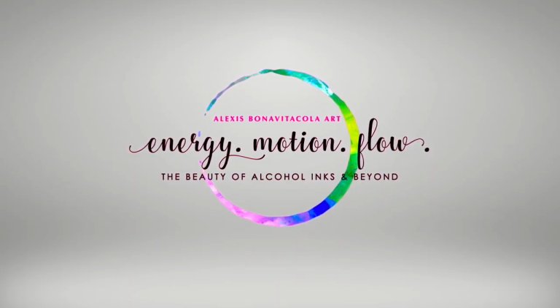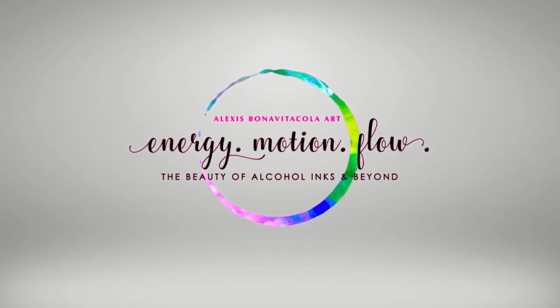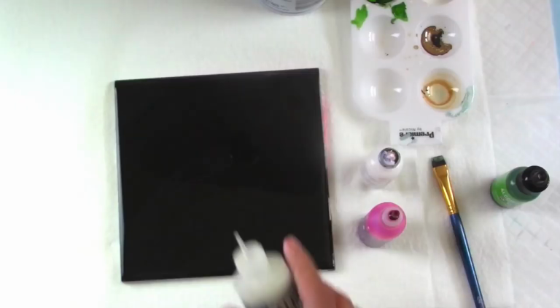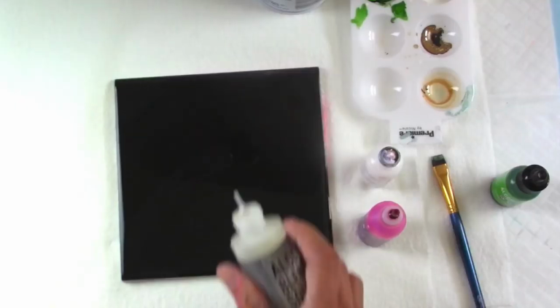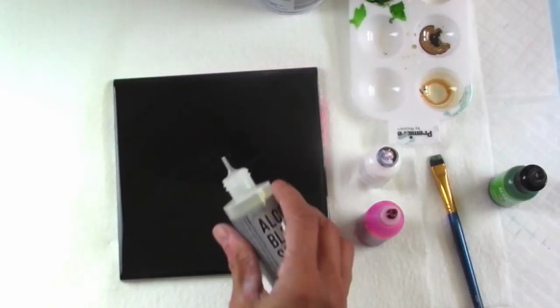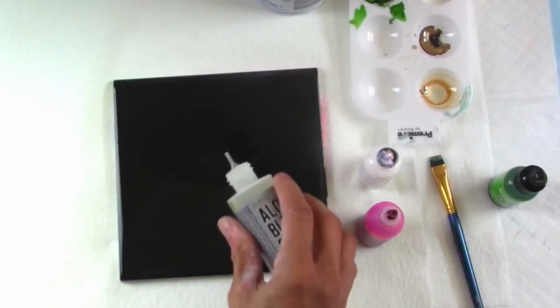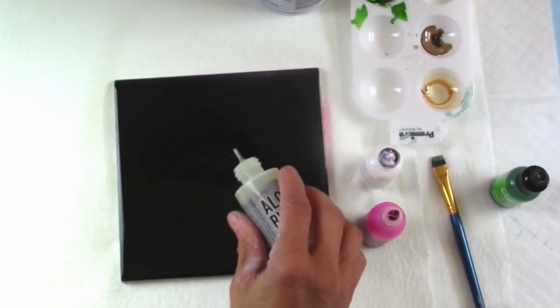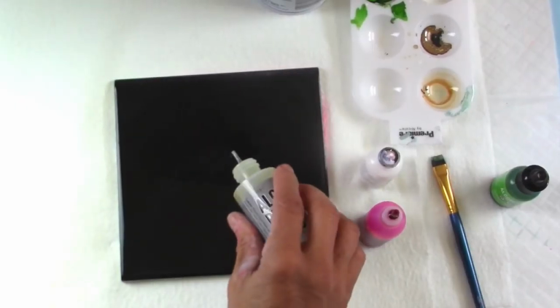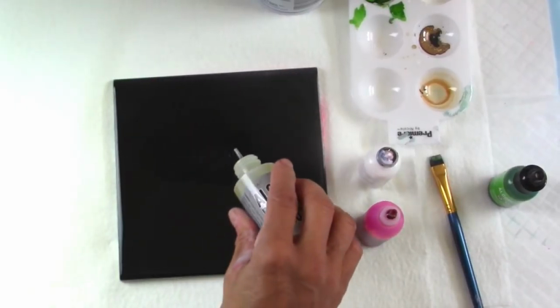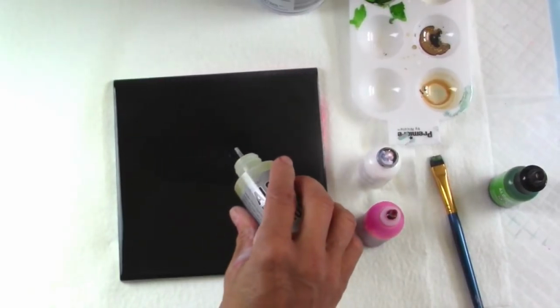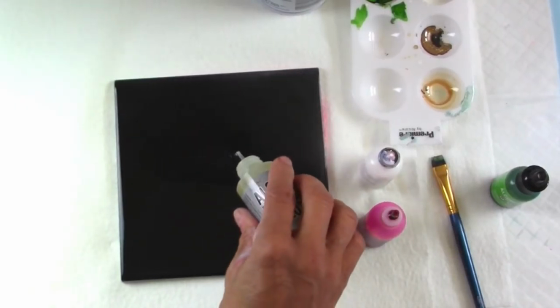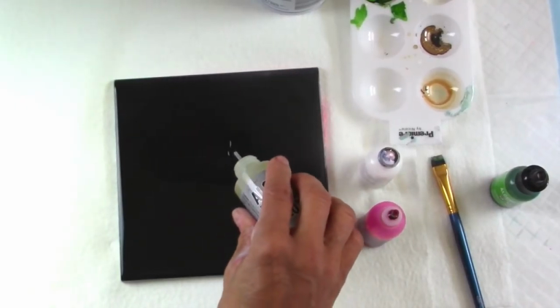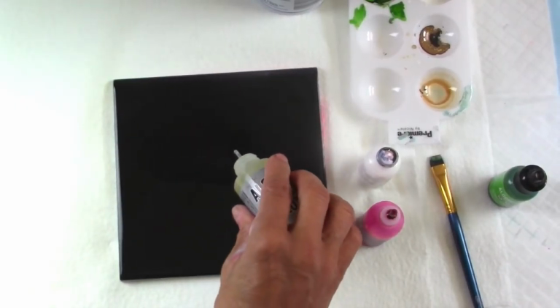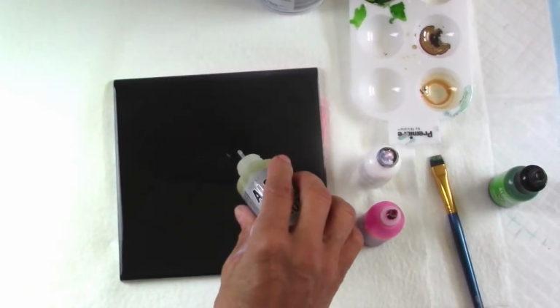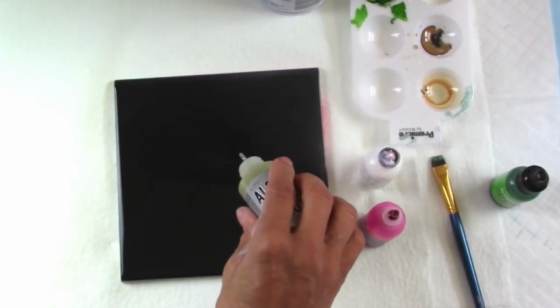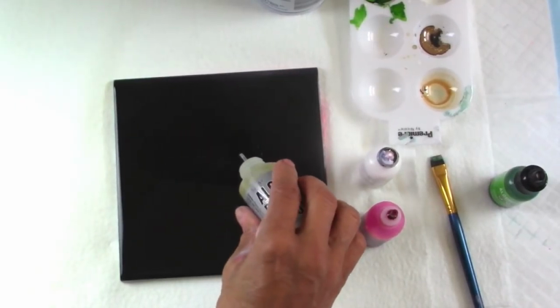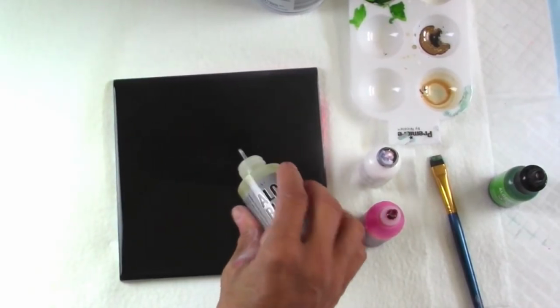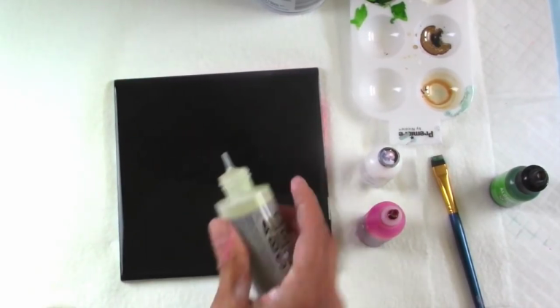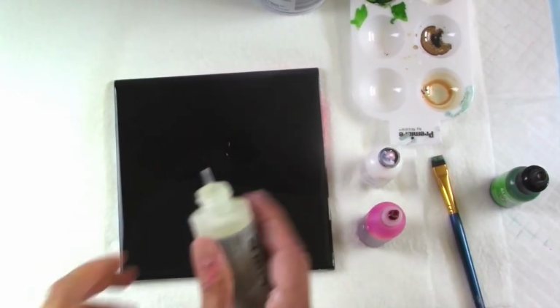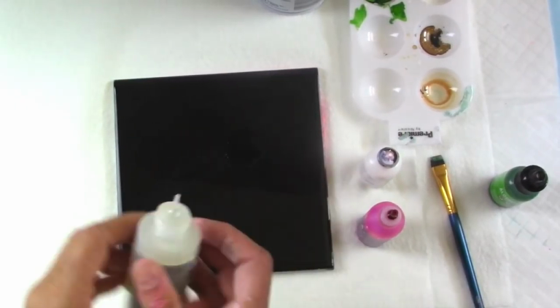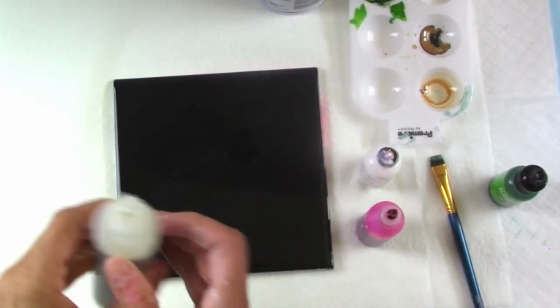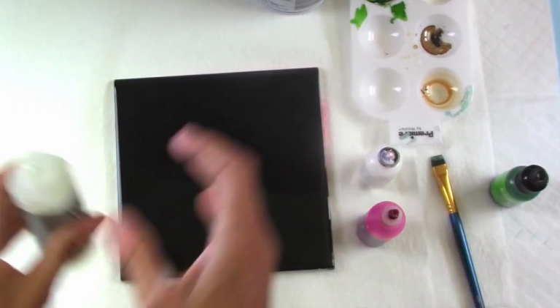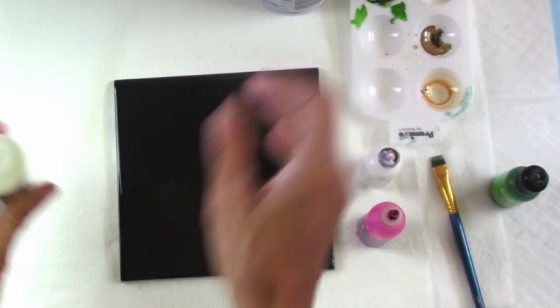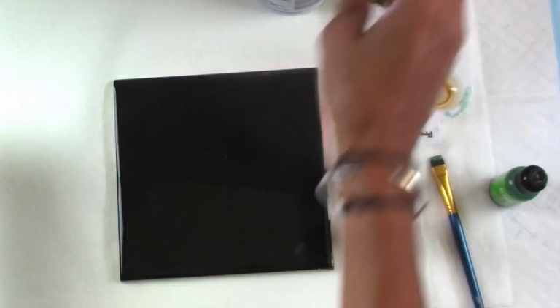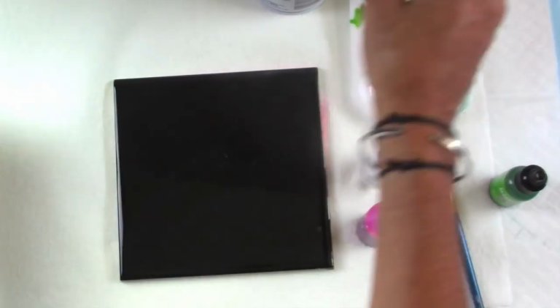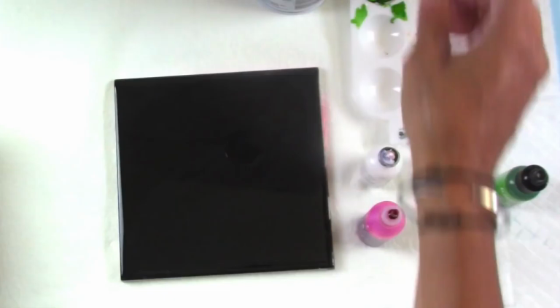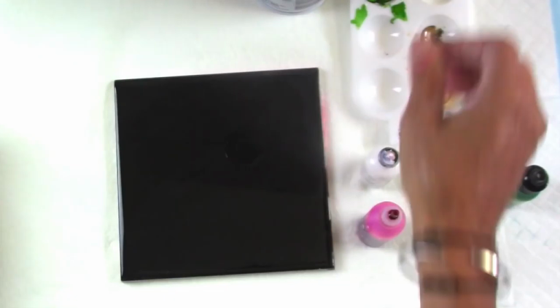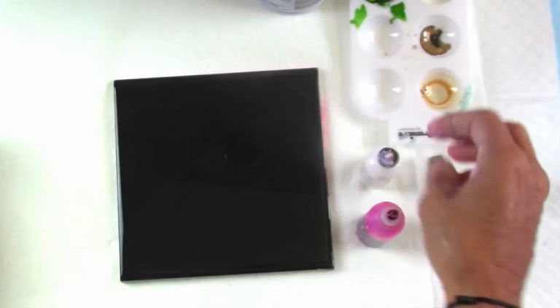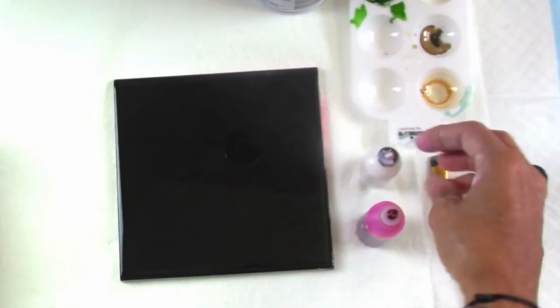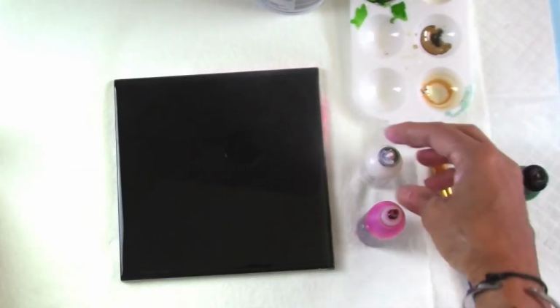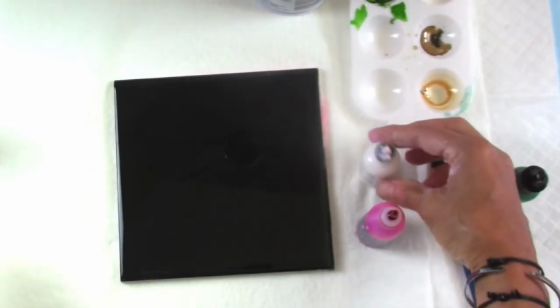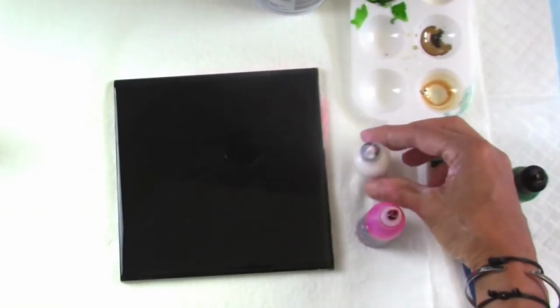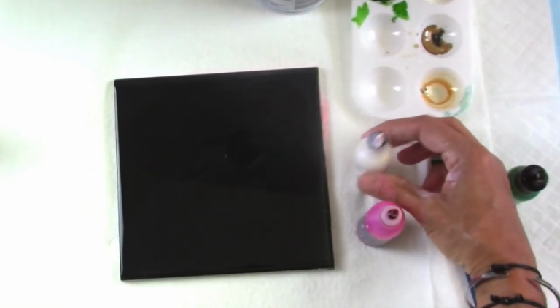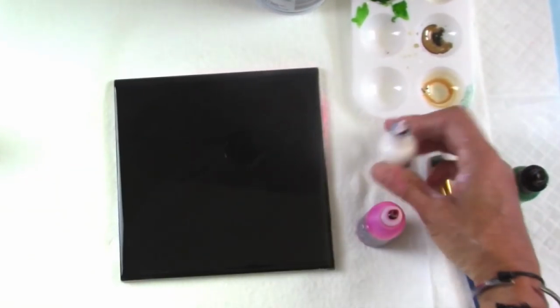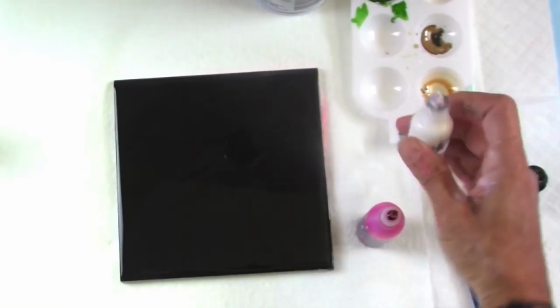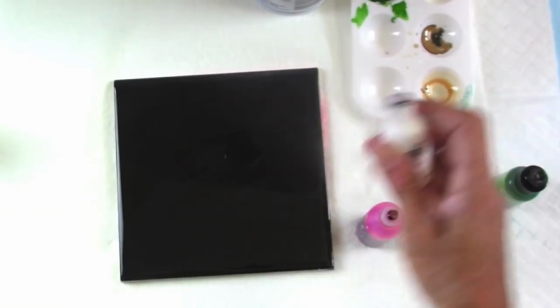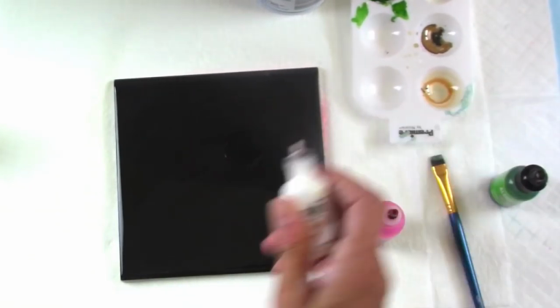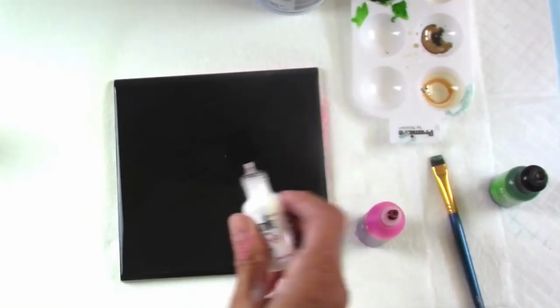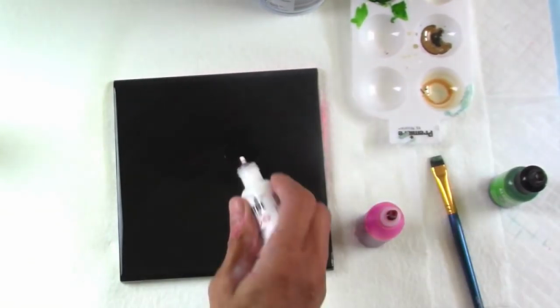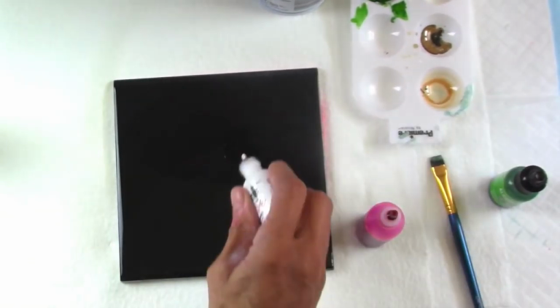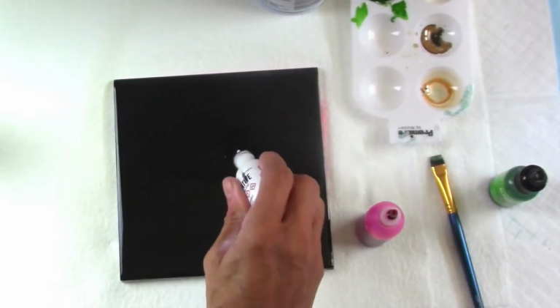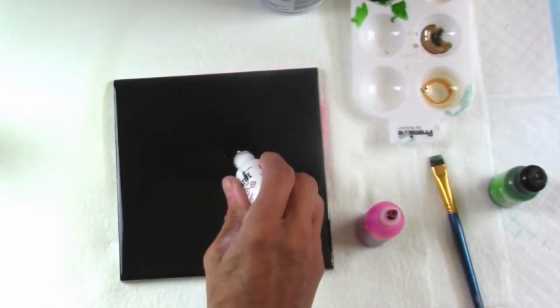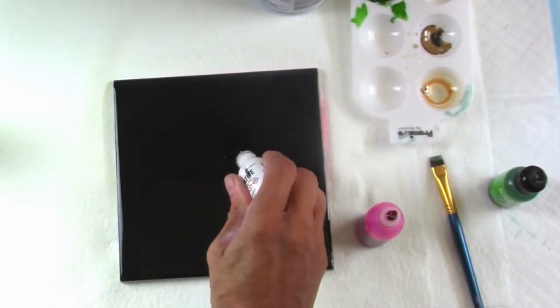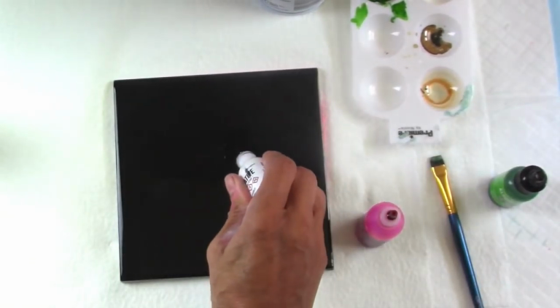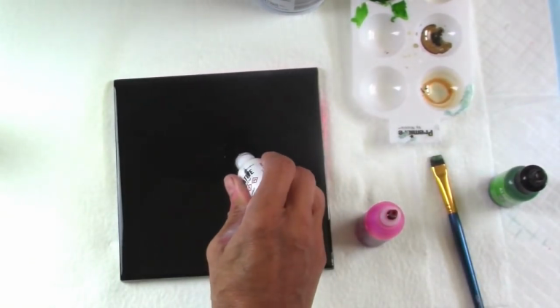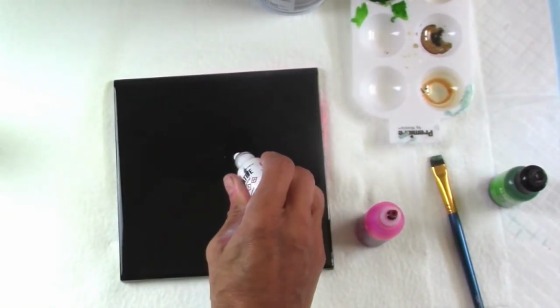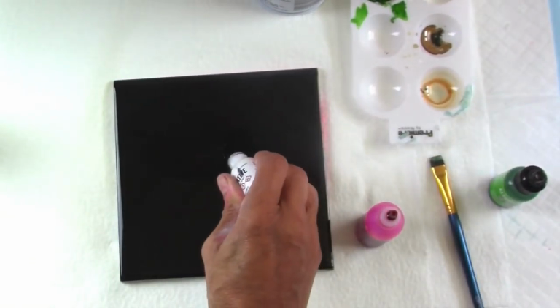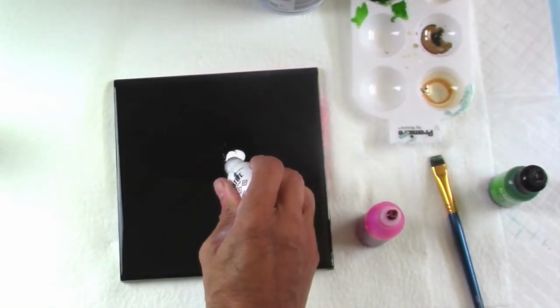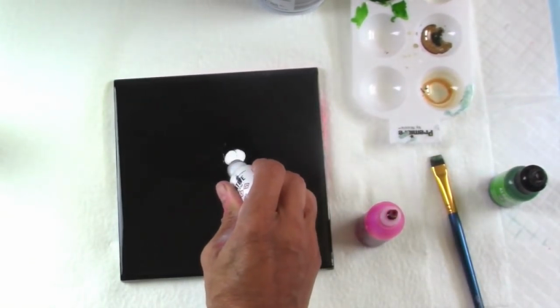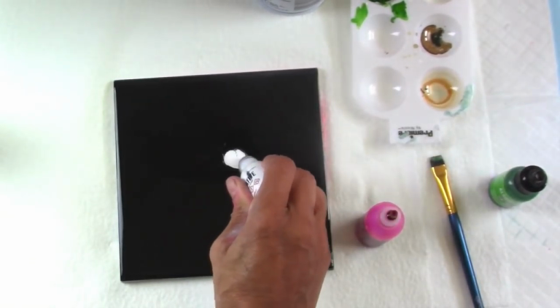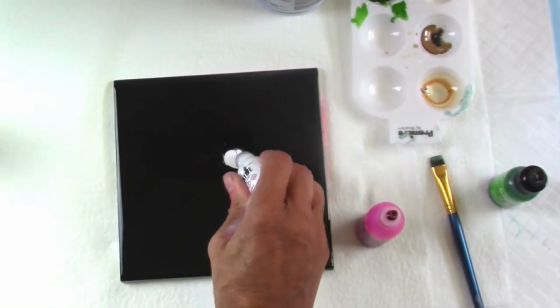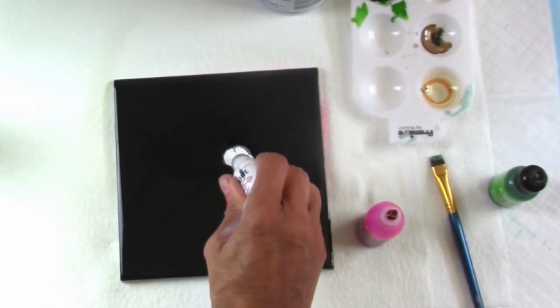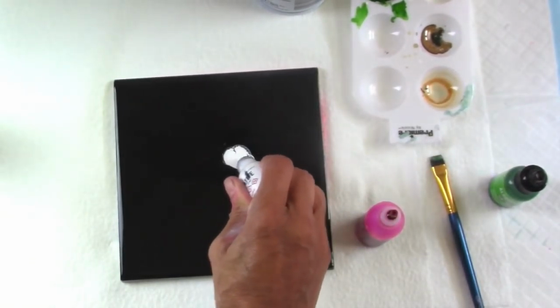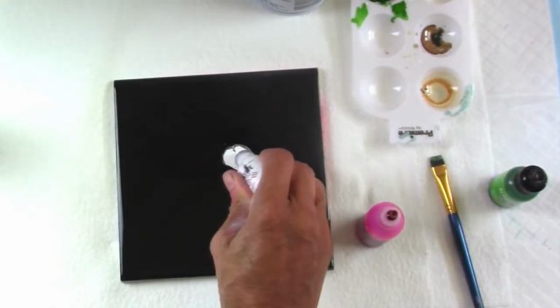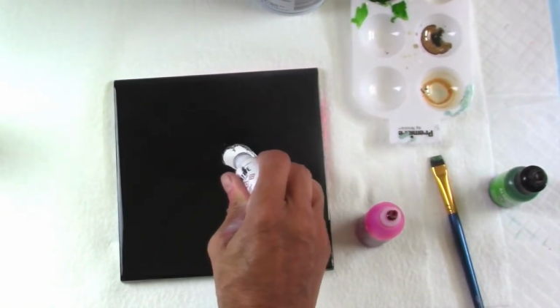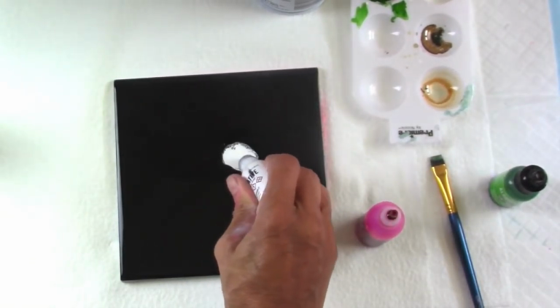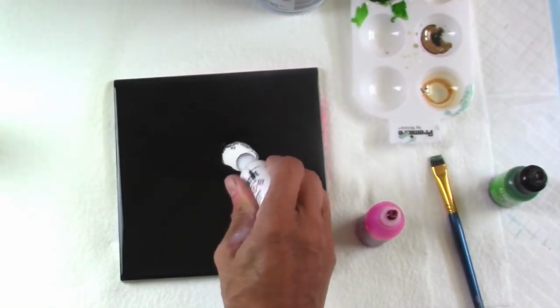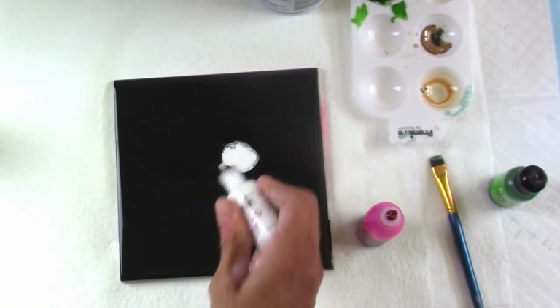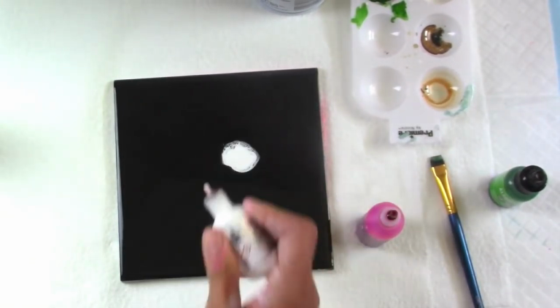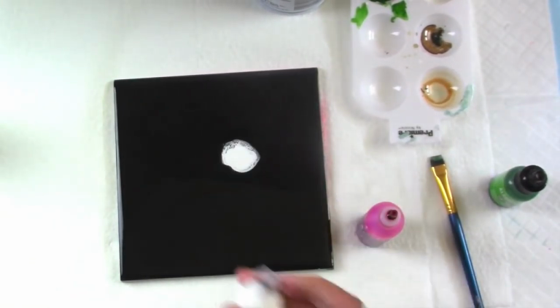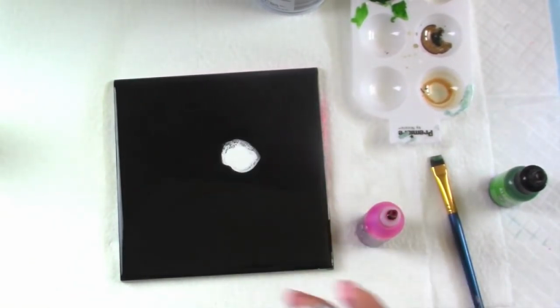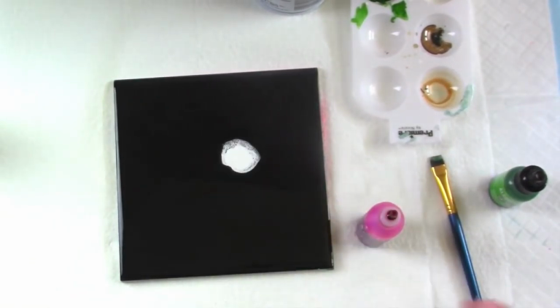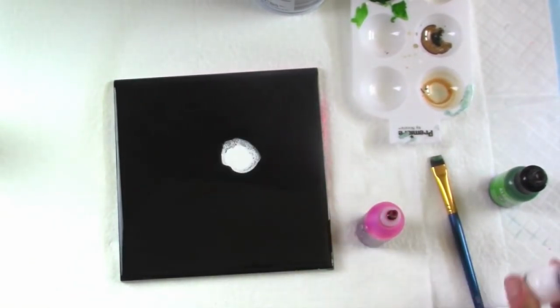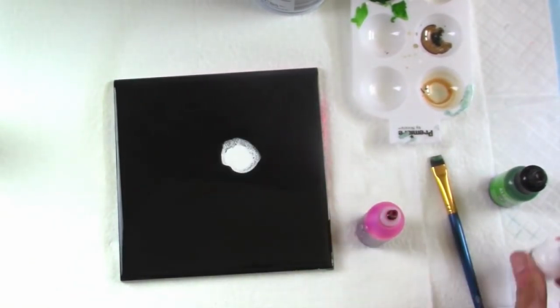Hi everyone, it's Alexis. I'm working on a six by six inch black tile to make a bloom.